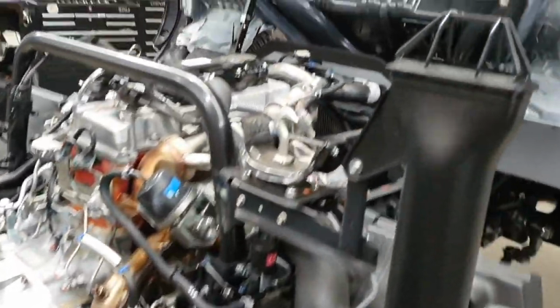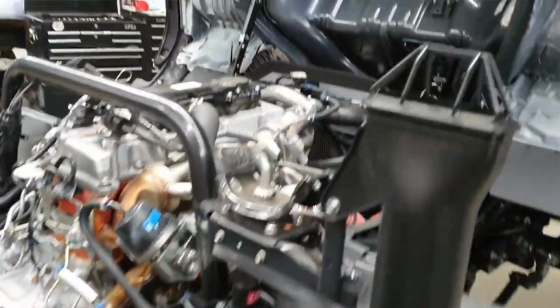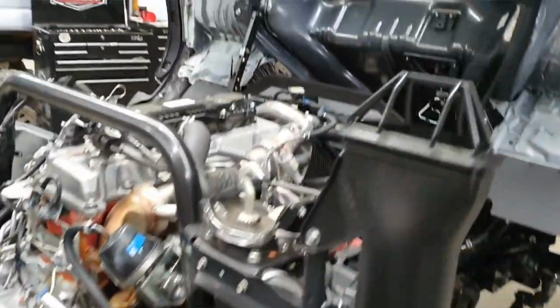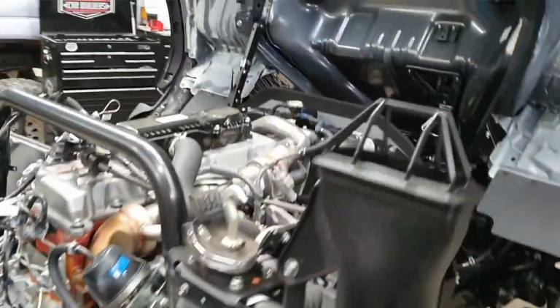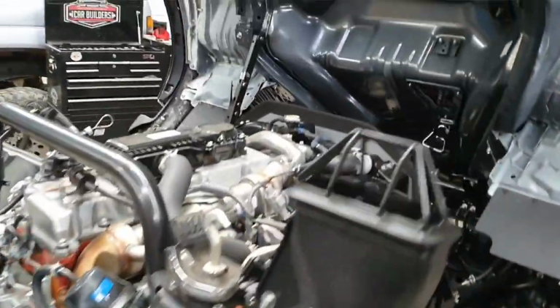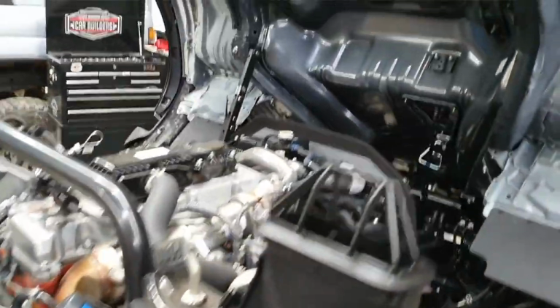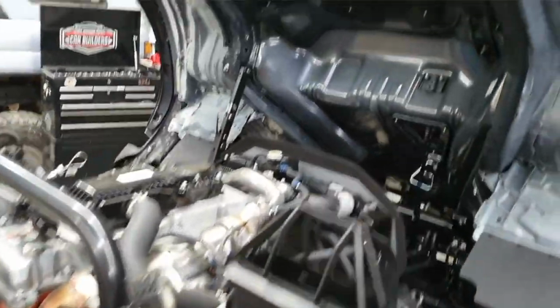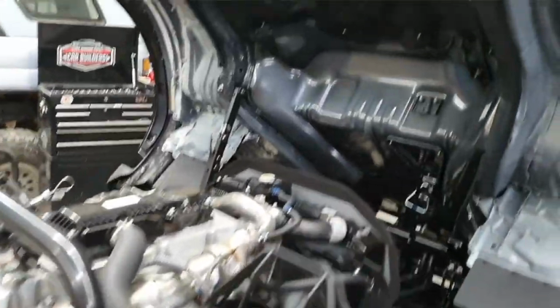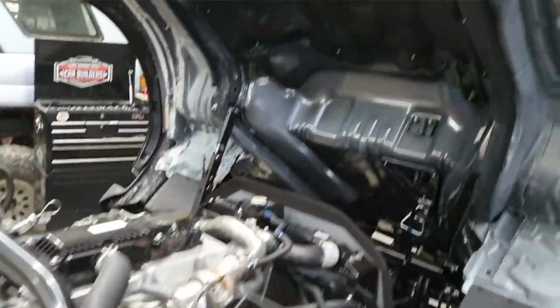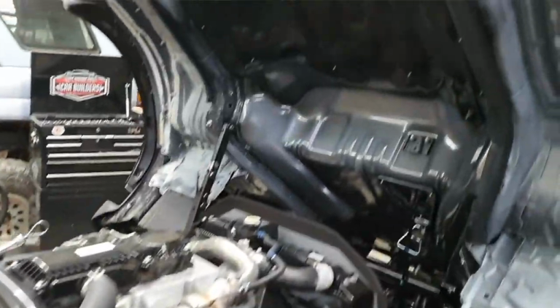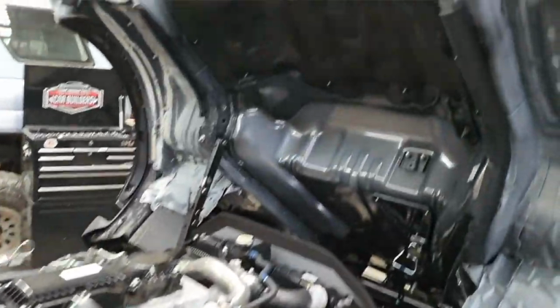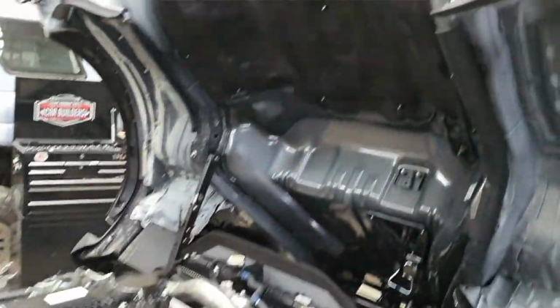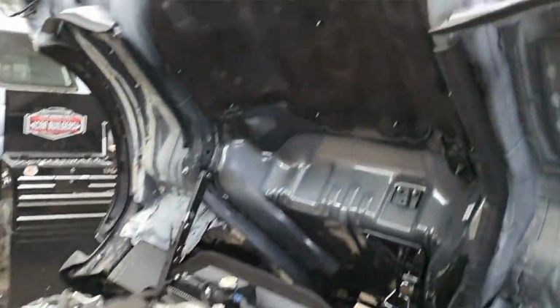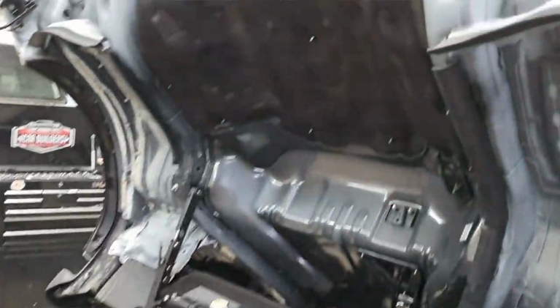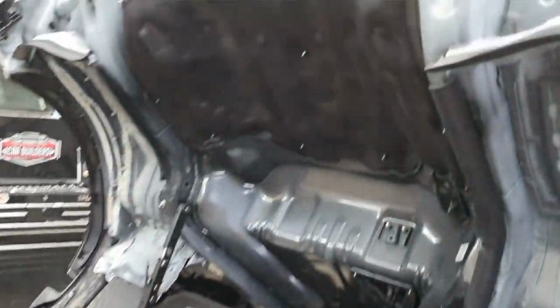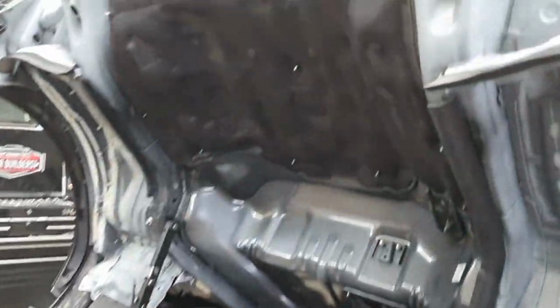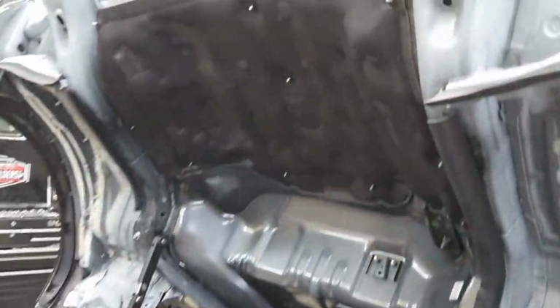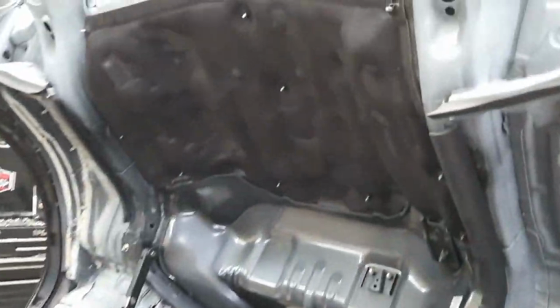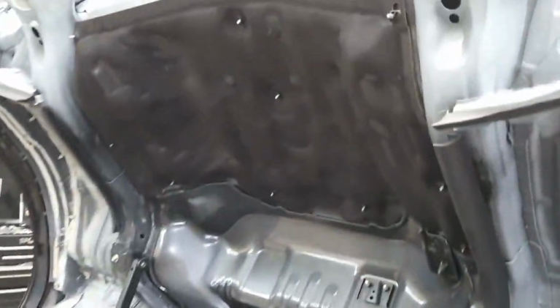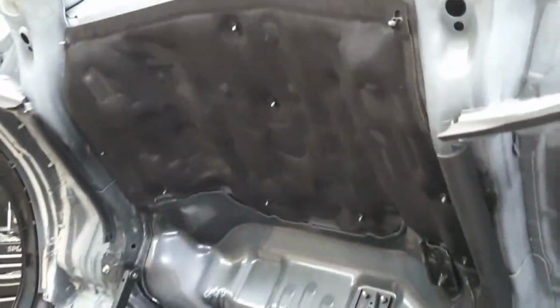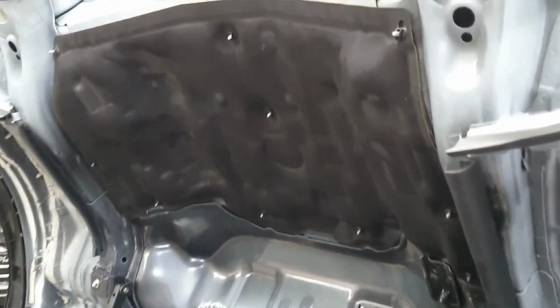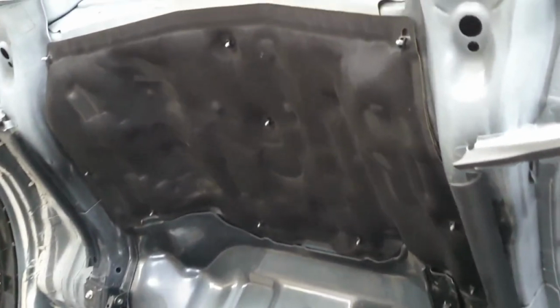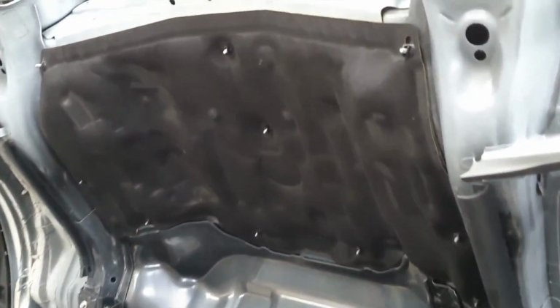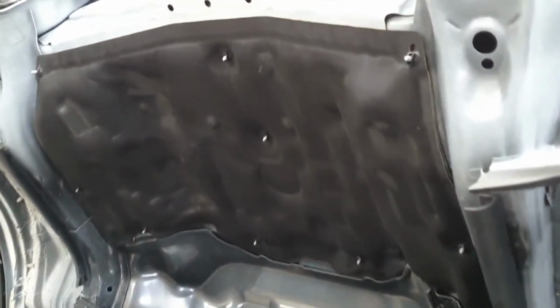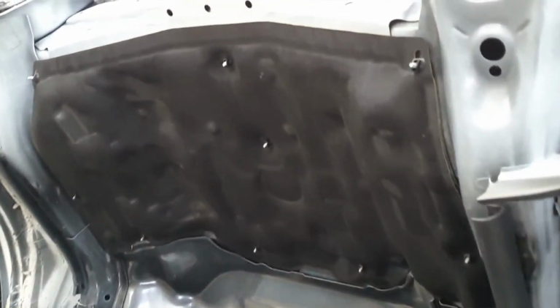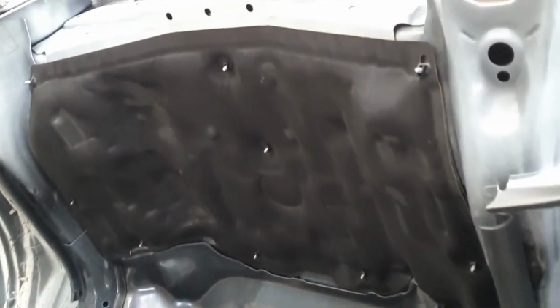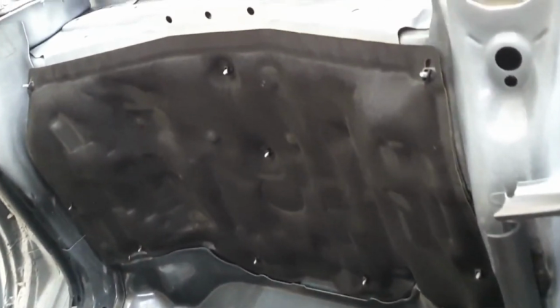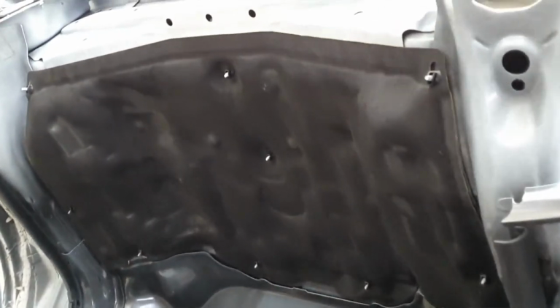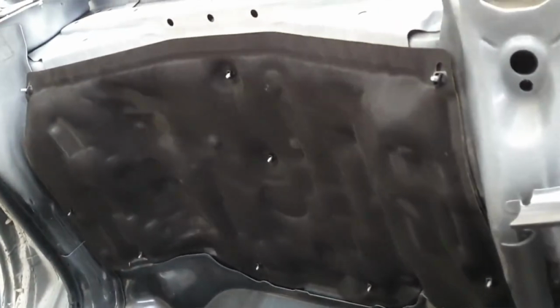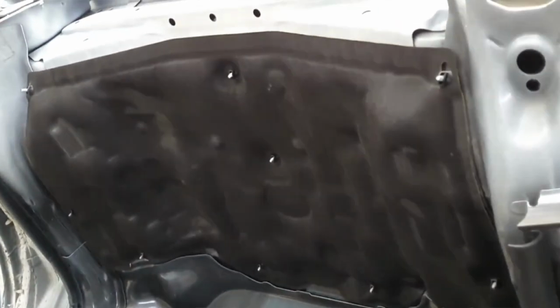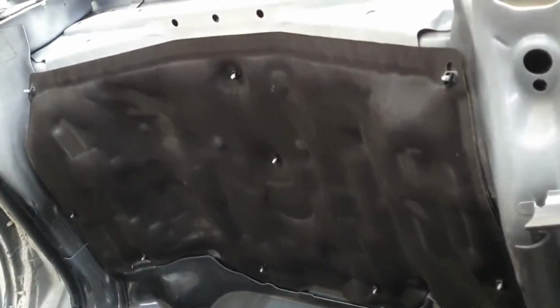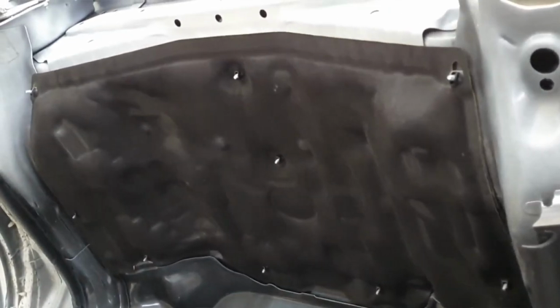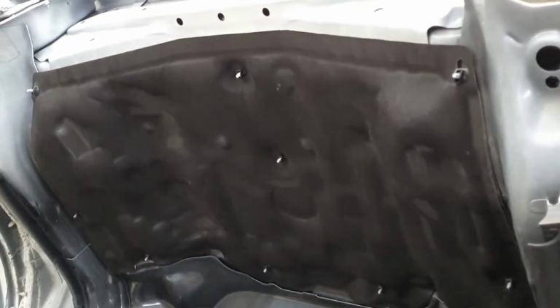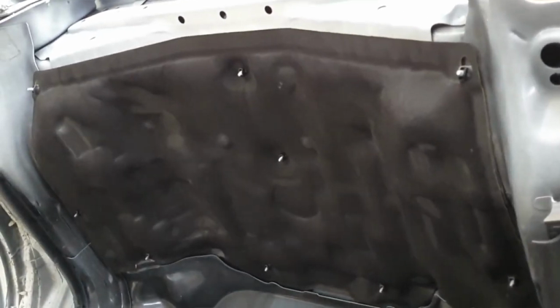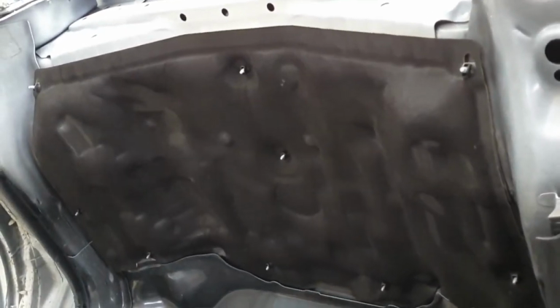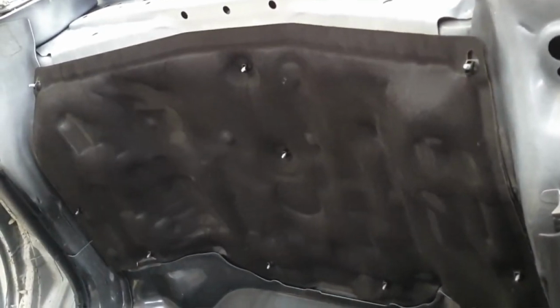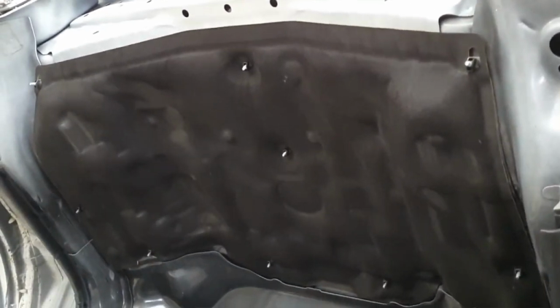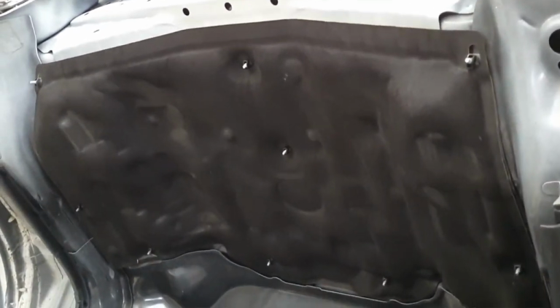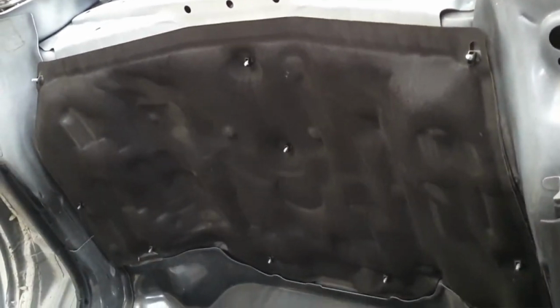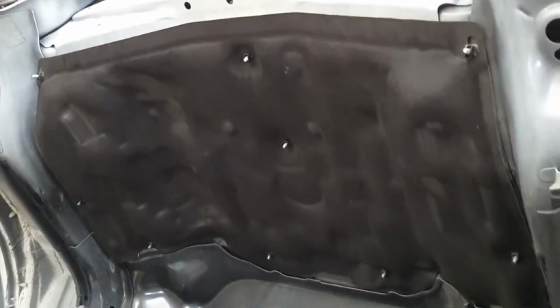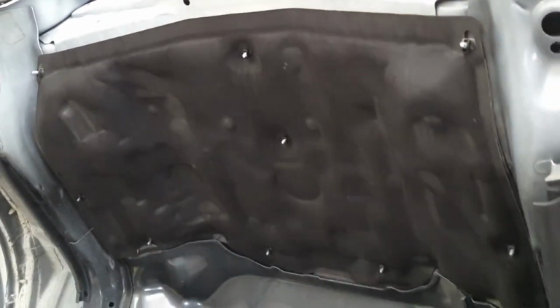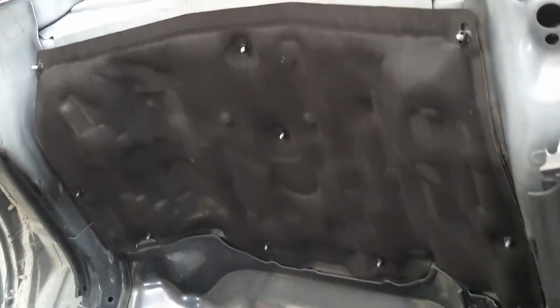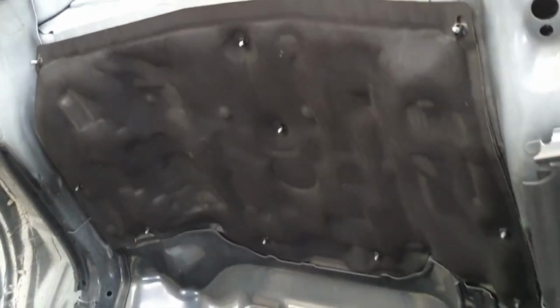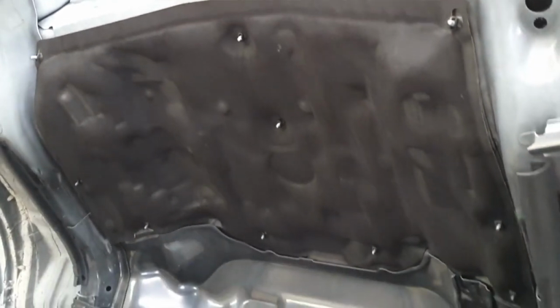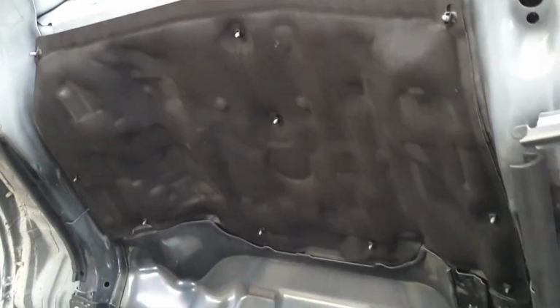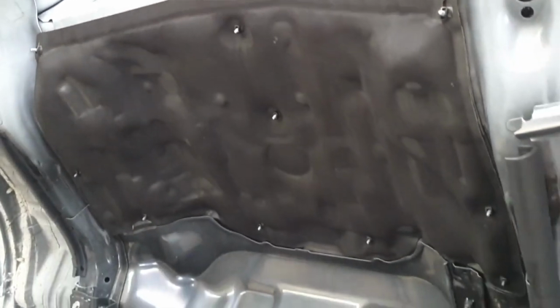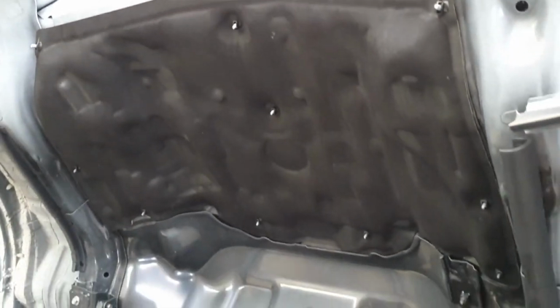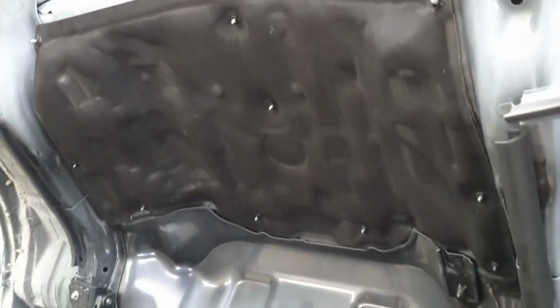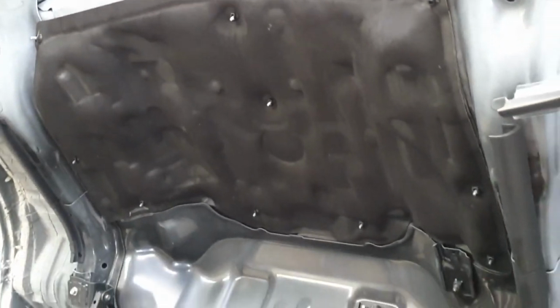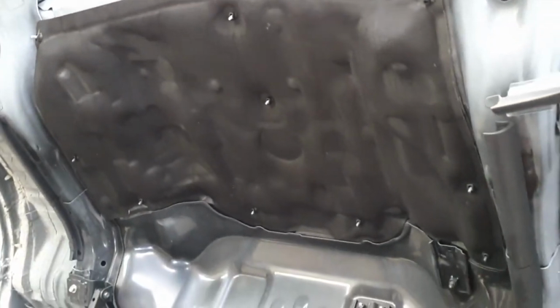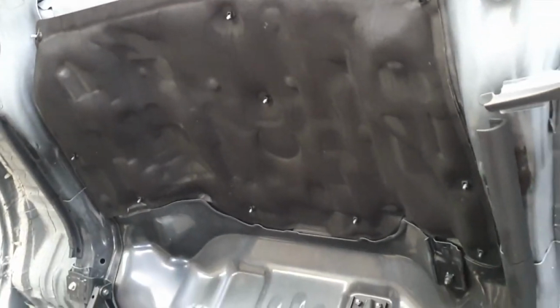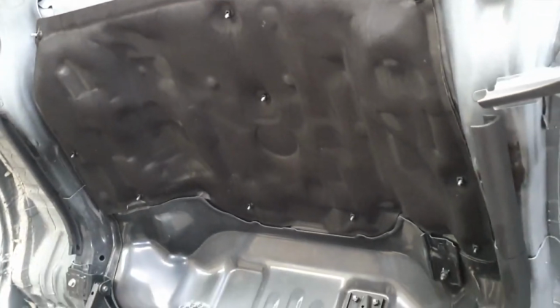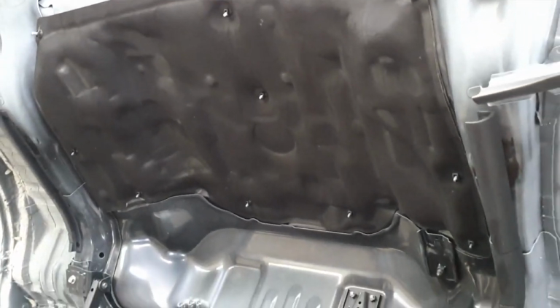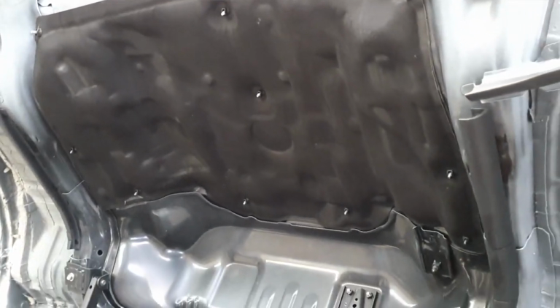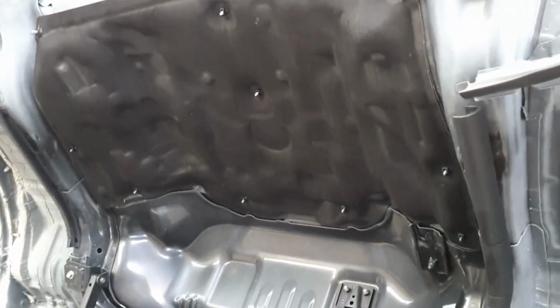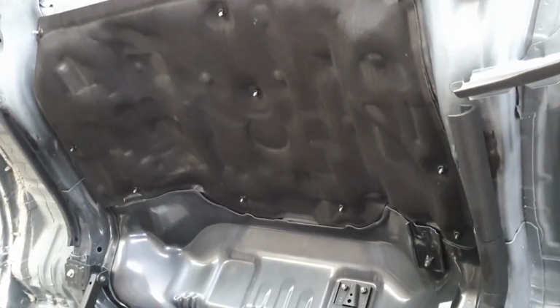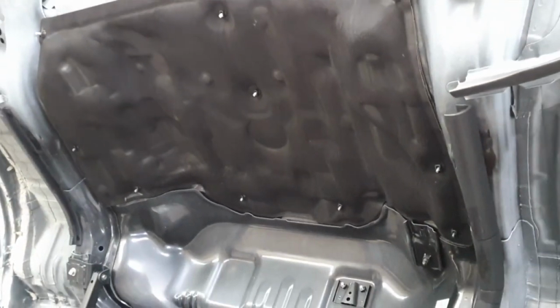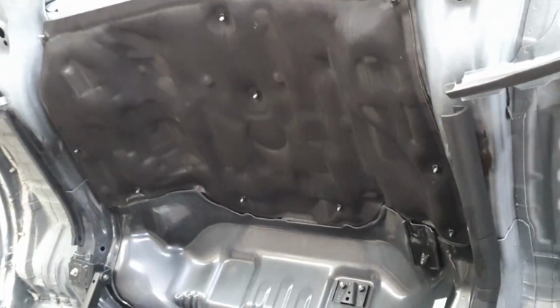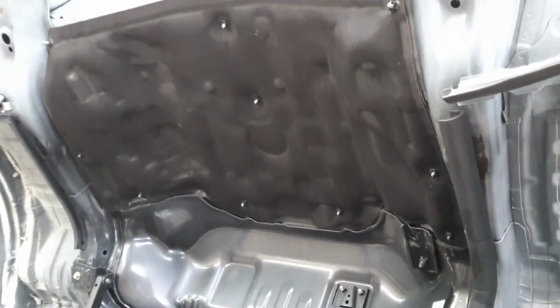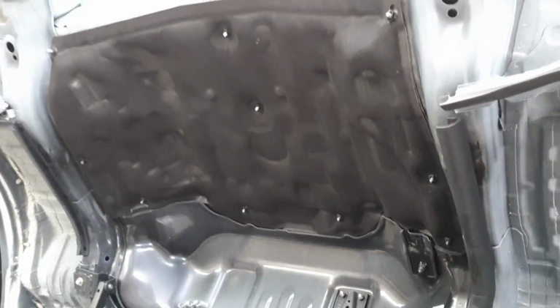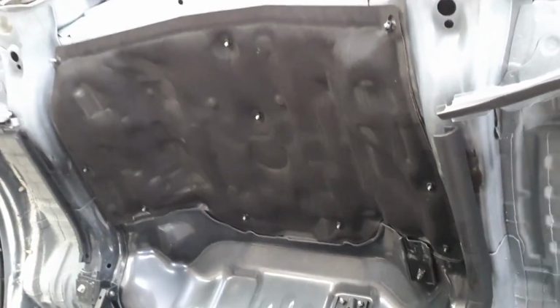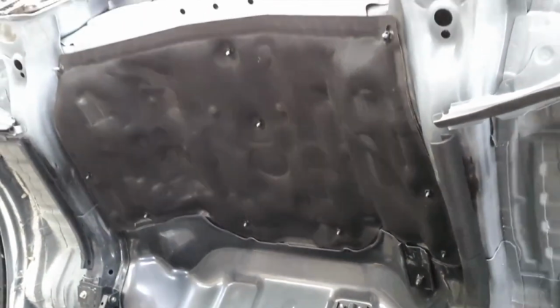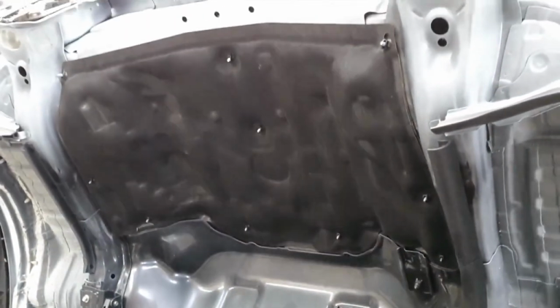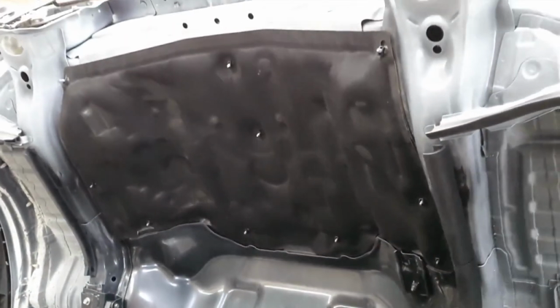Now you can see this factory insulation pad. This is more of a sound absorber. Being a black face, it's going to soak in heat also.